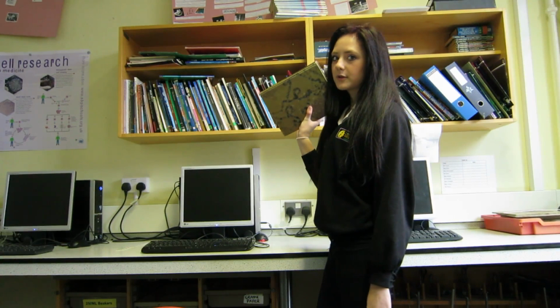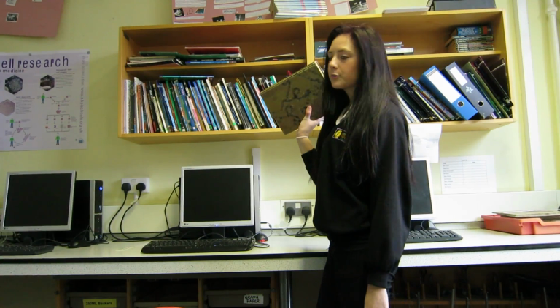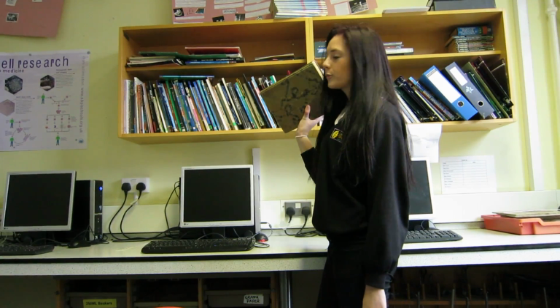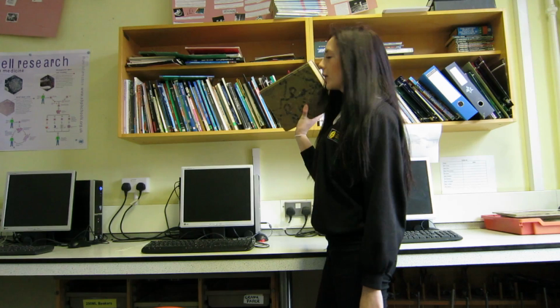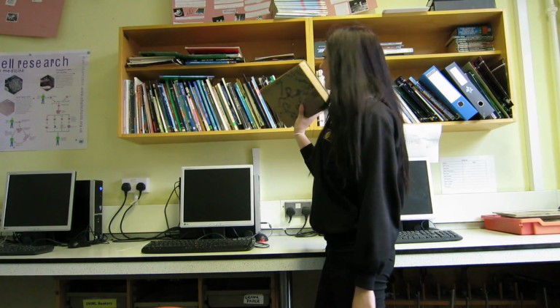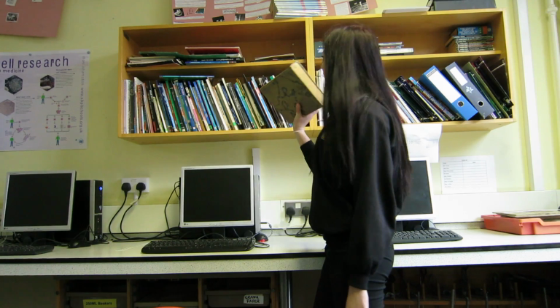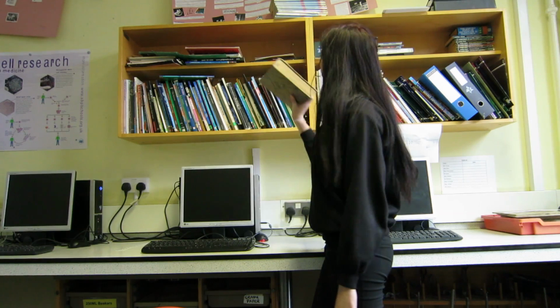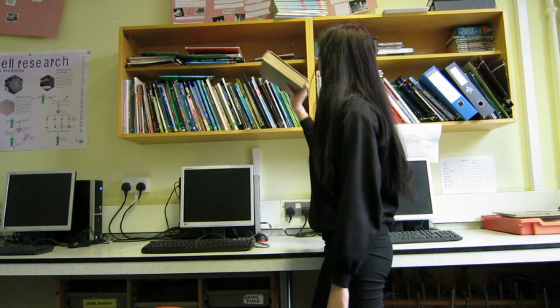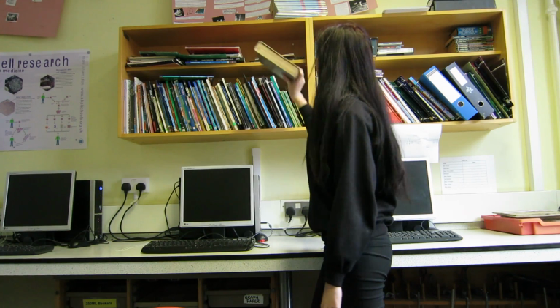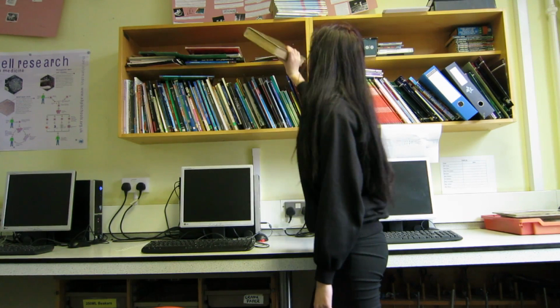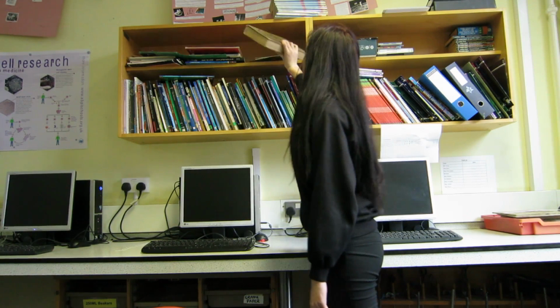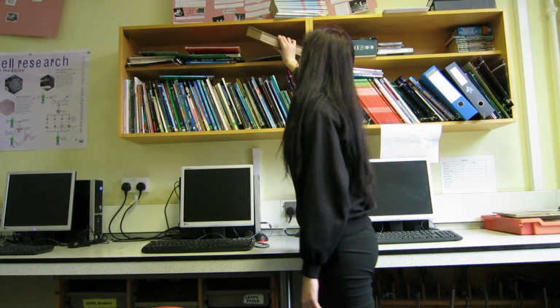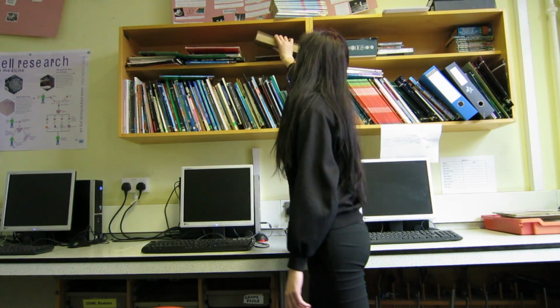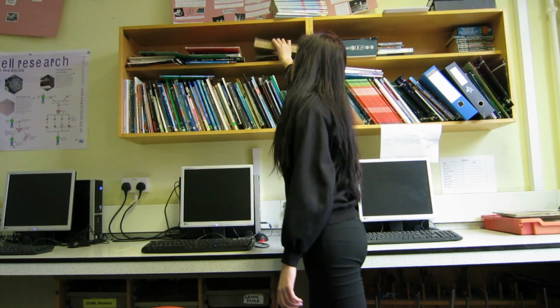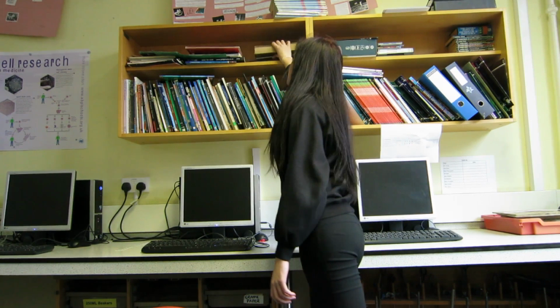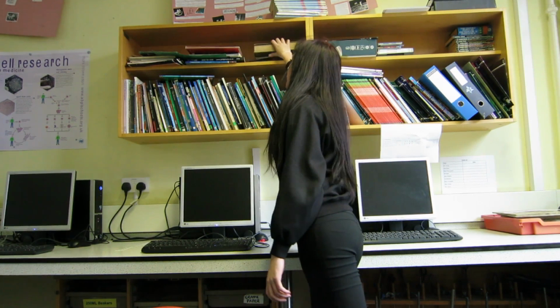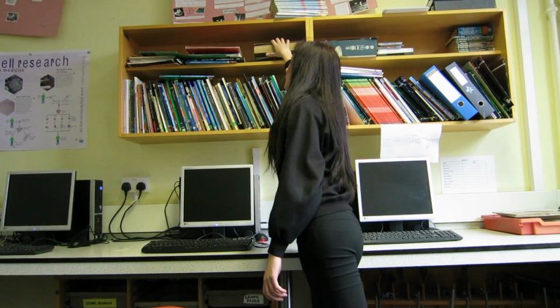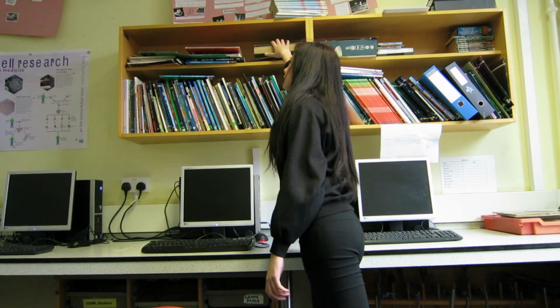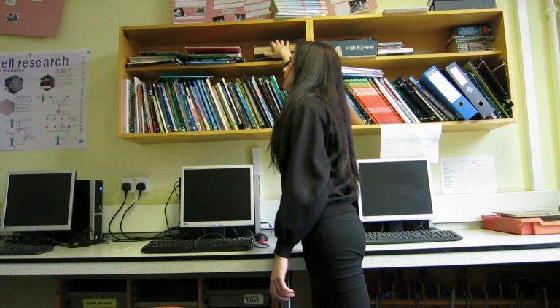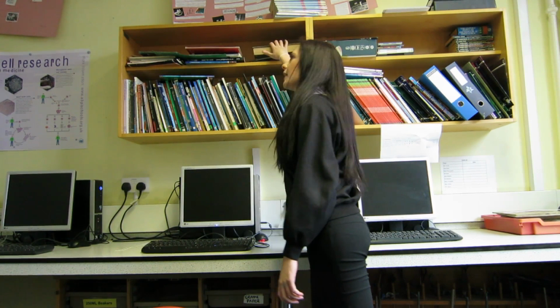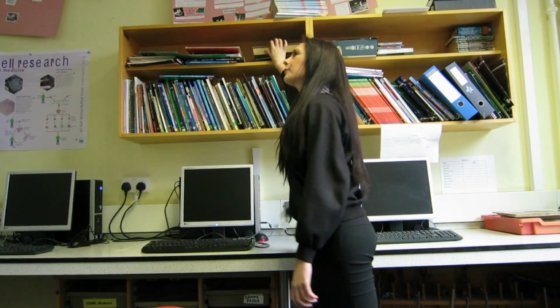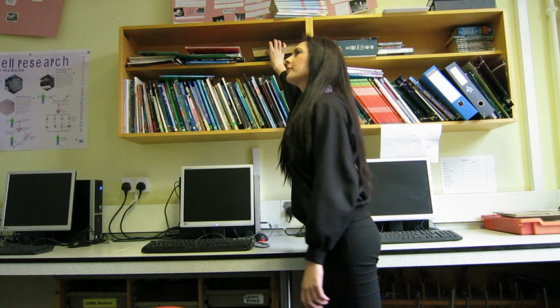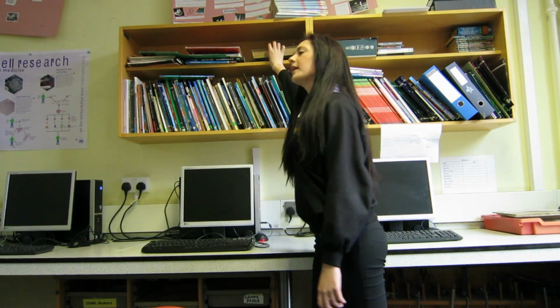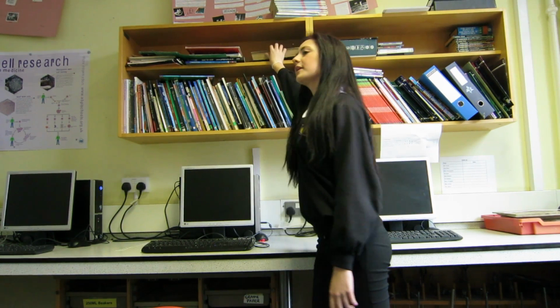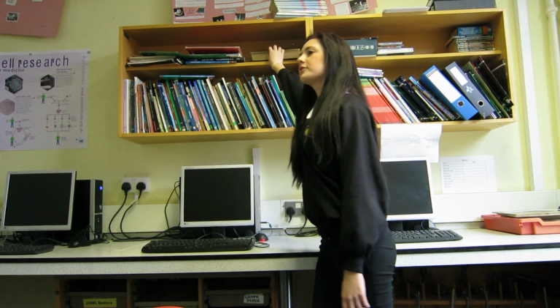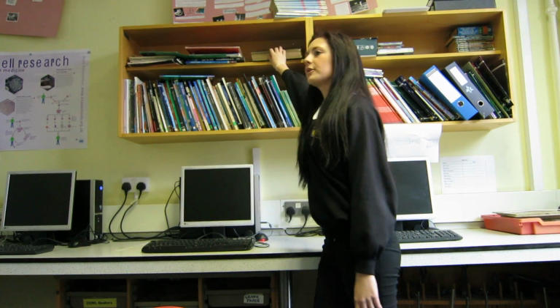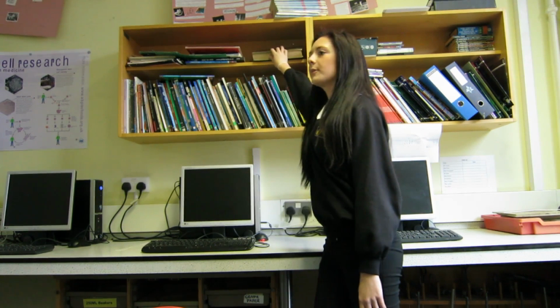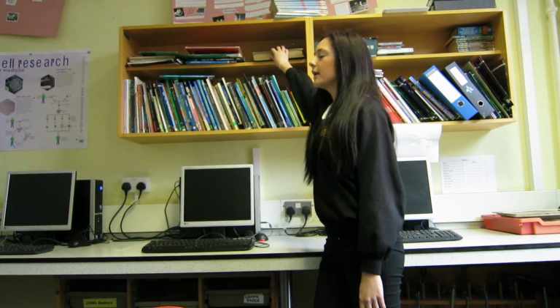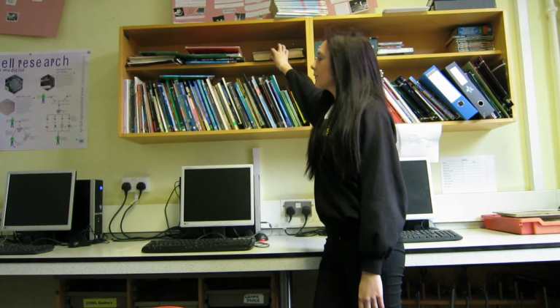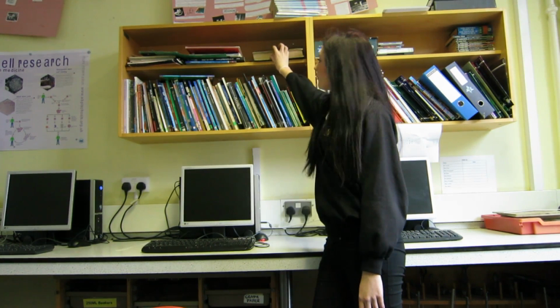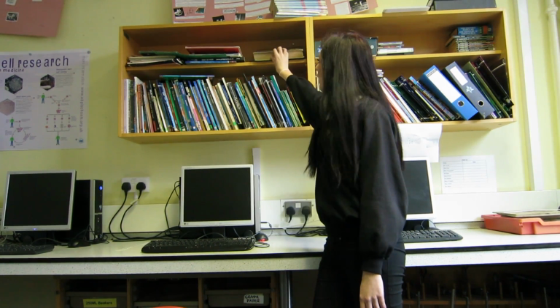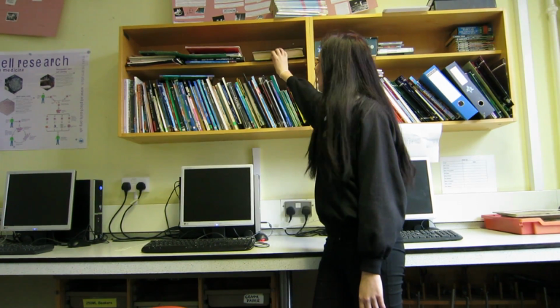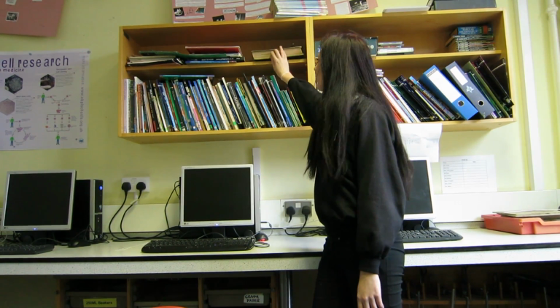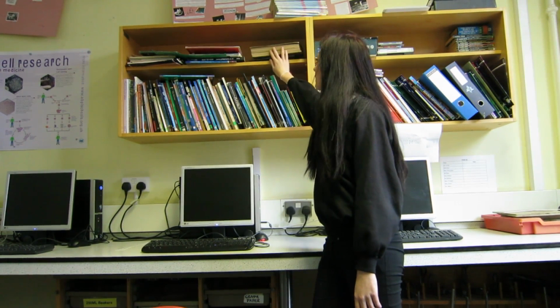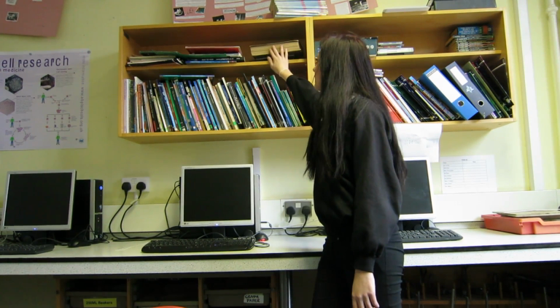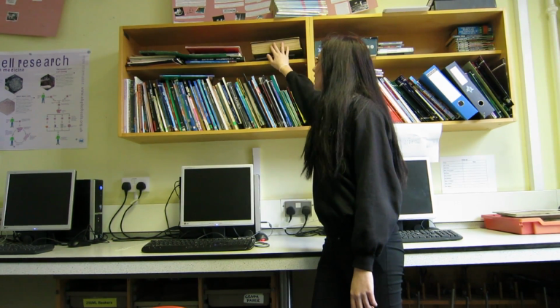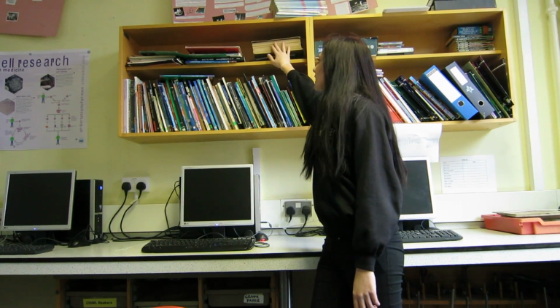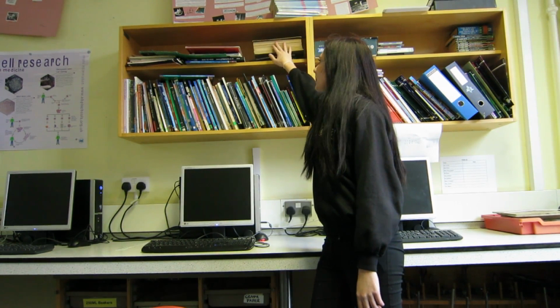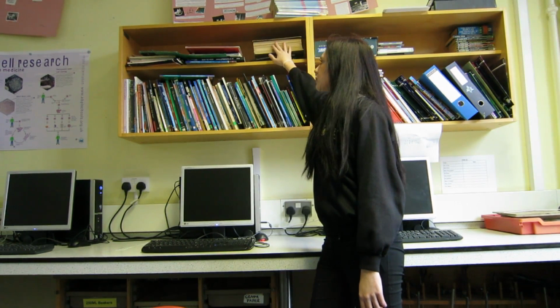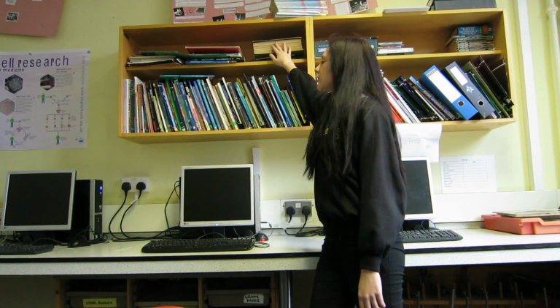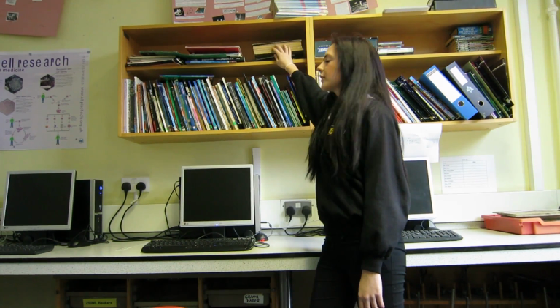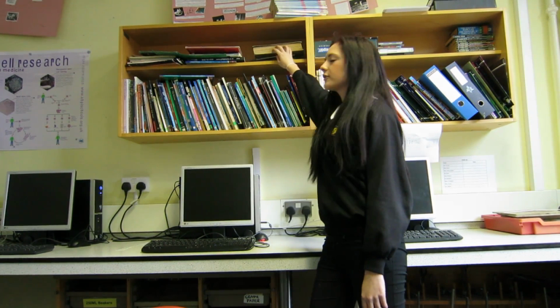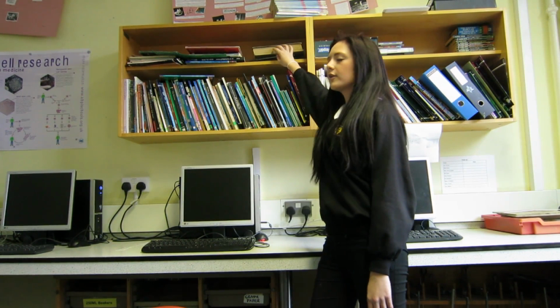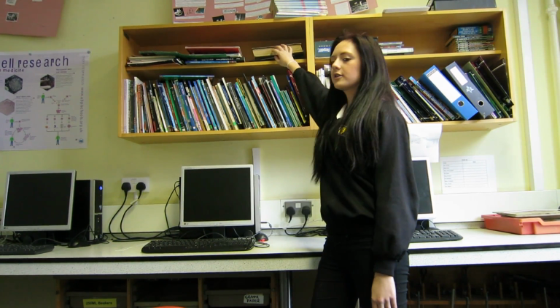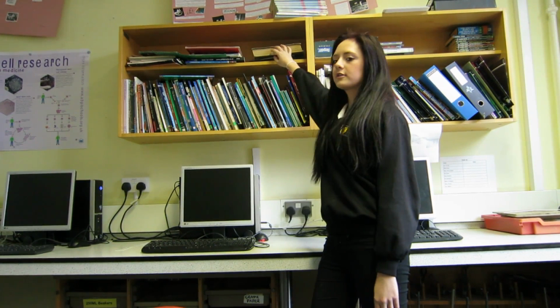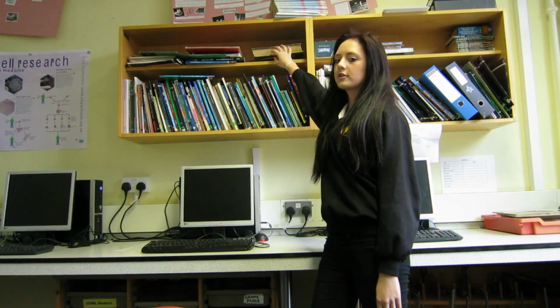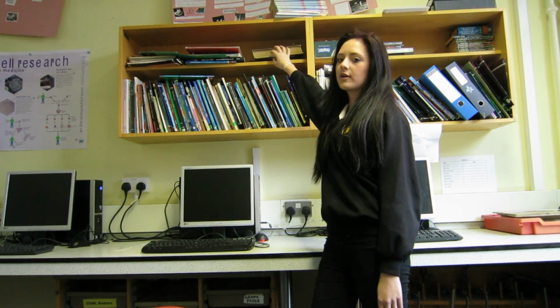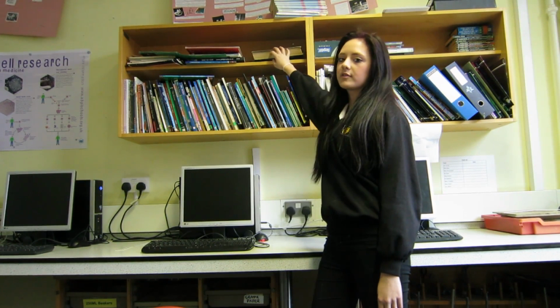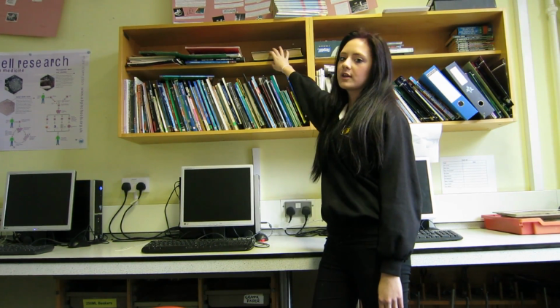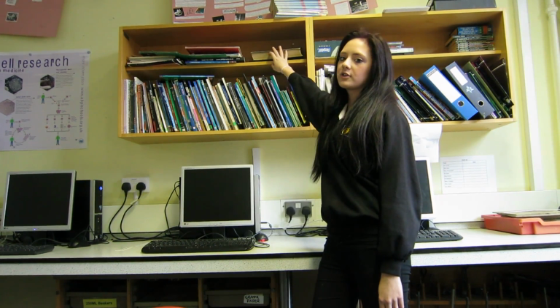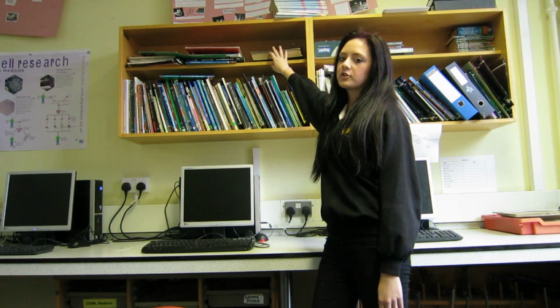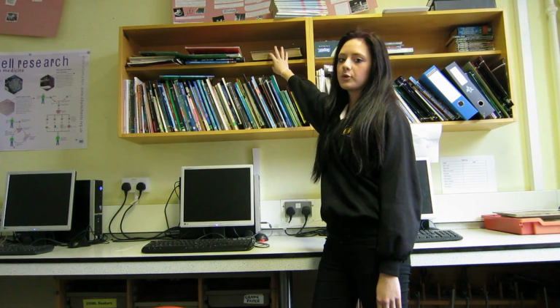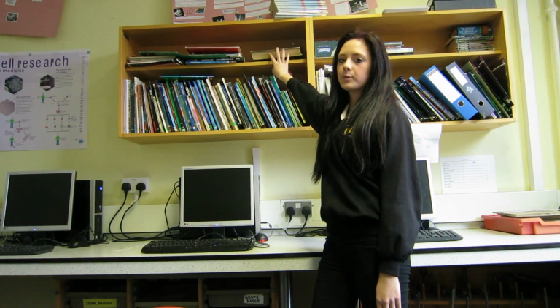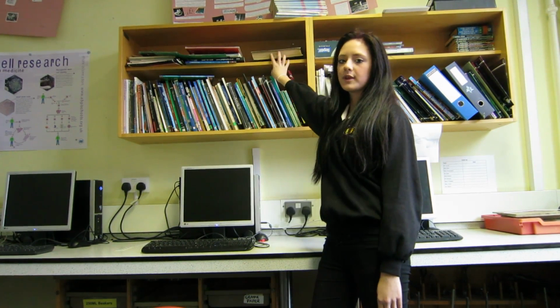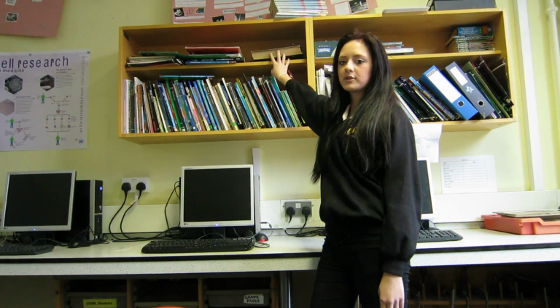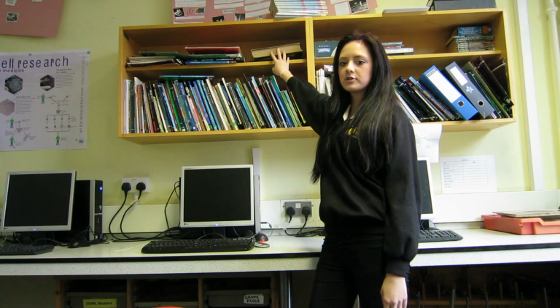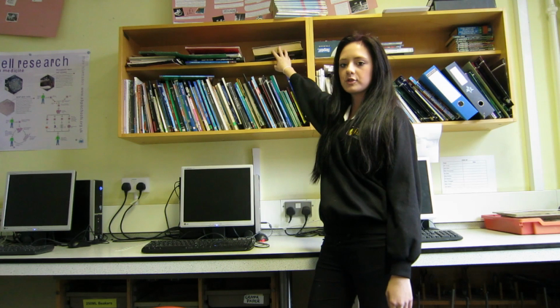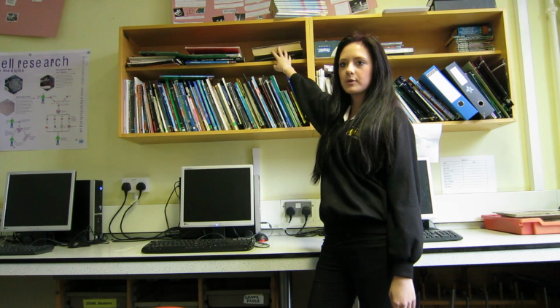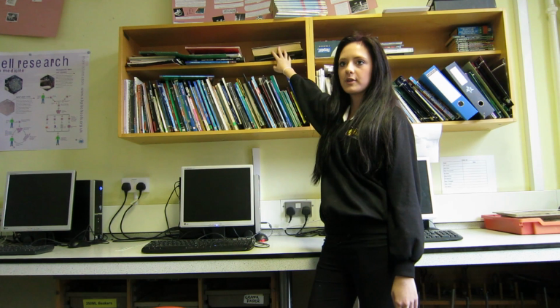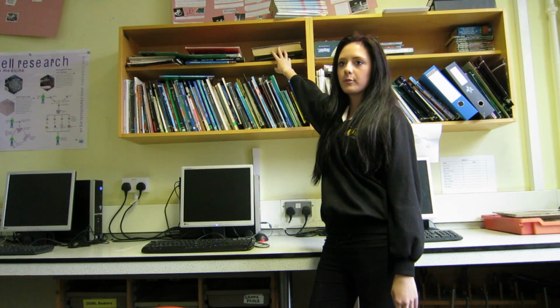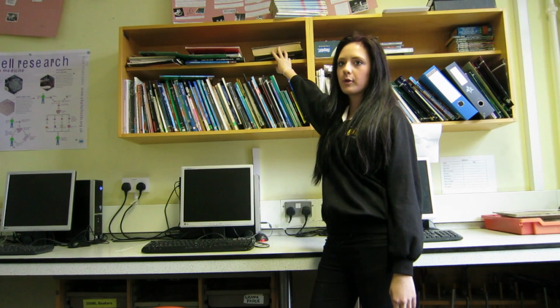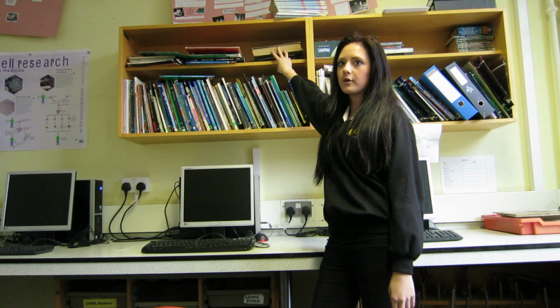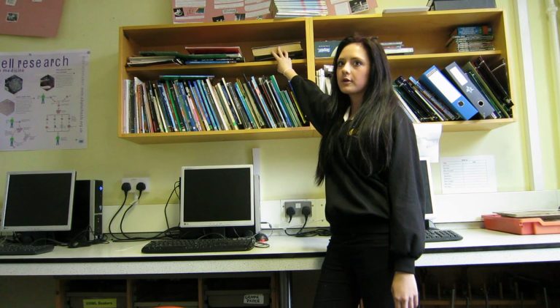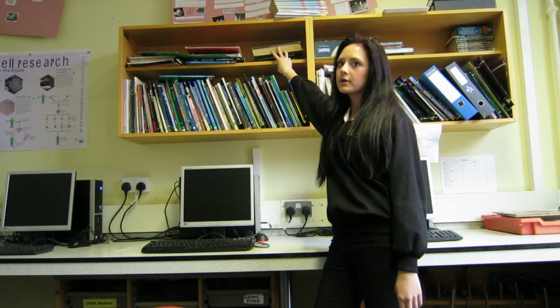When I lift the book onto the shelf, the chemical energy in my arm is transferred to gravitational potential energy in the book.